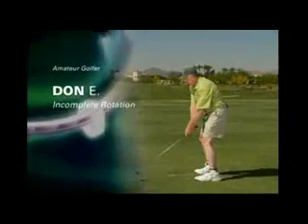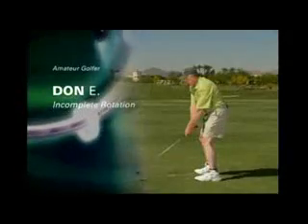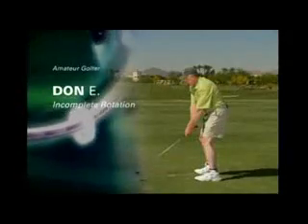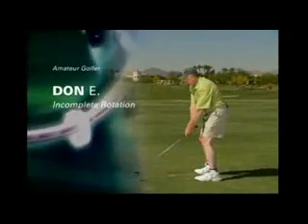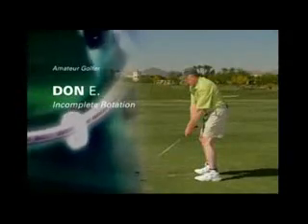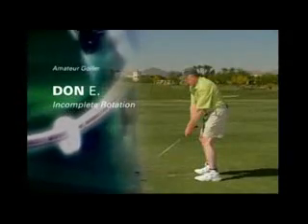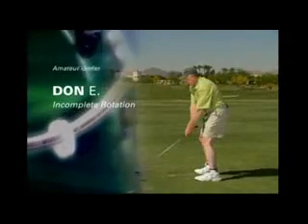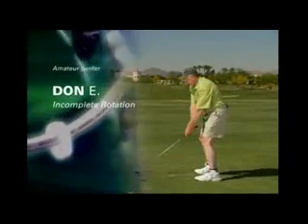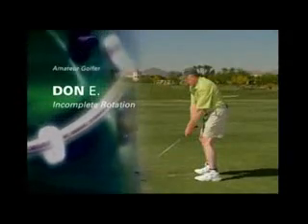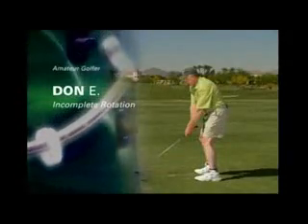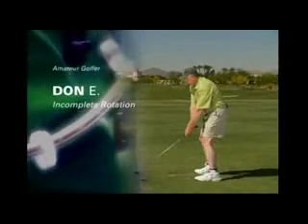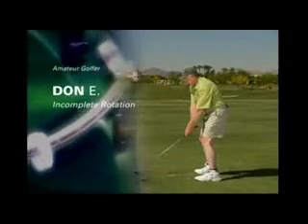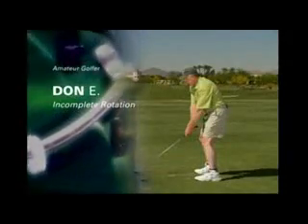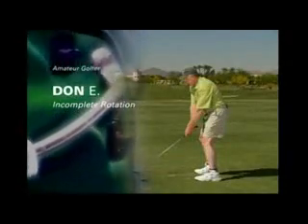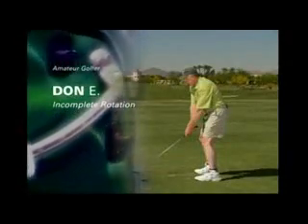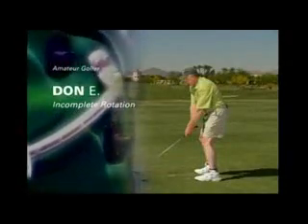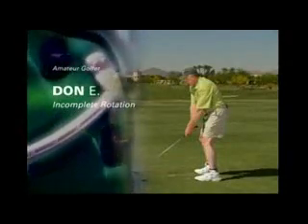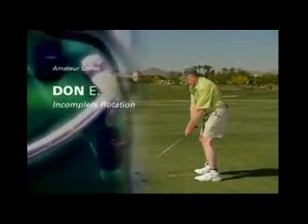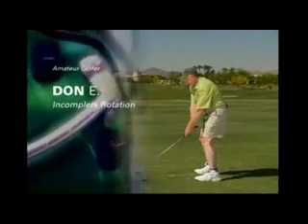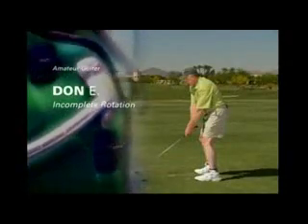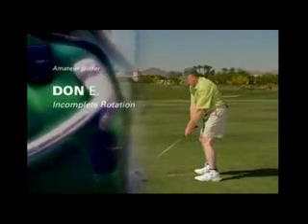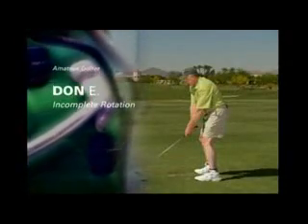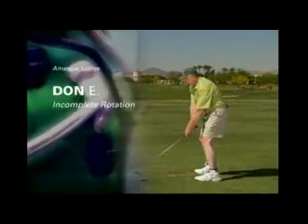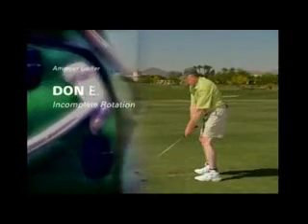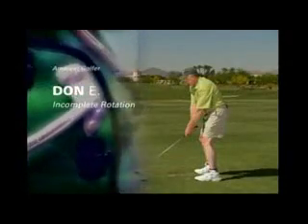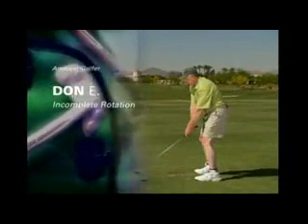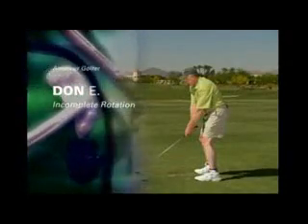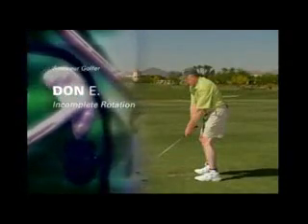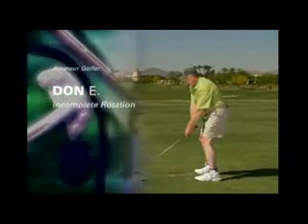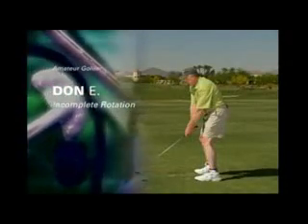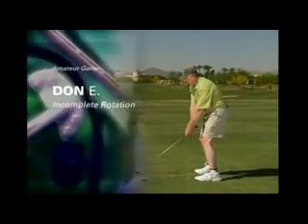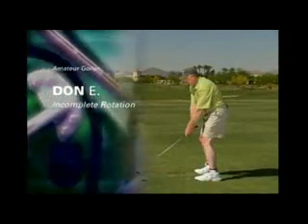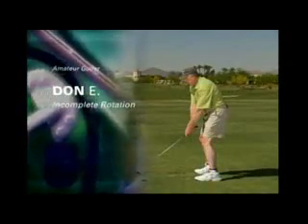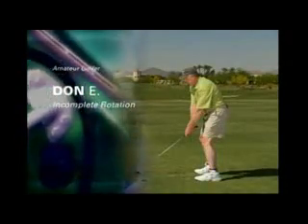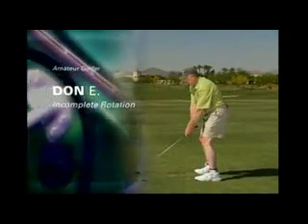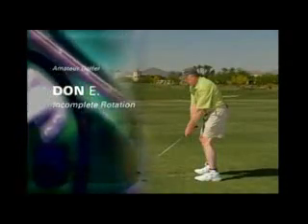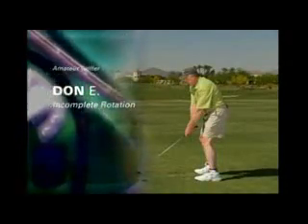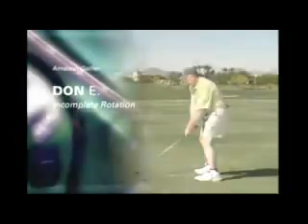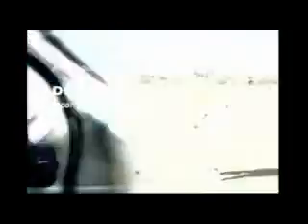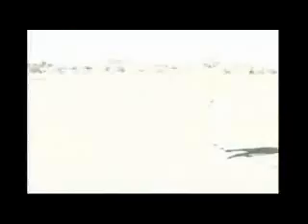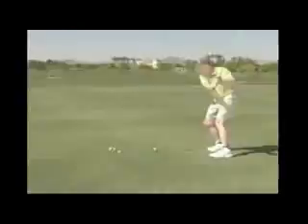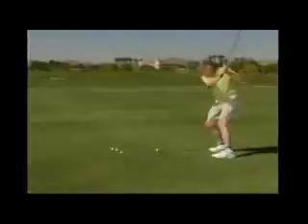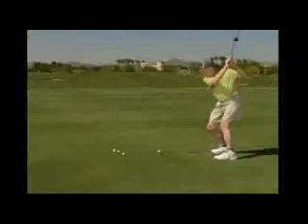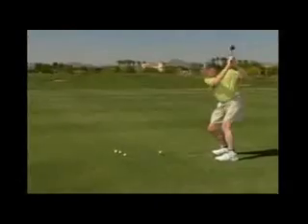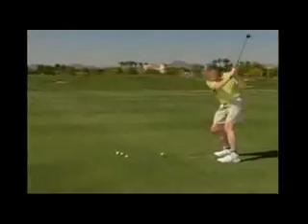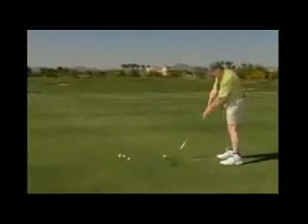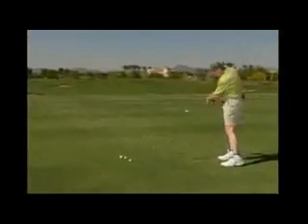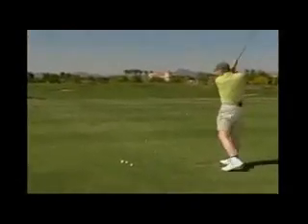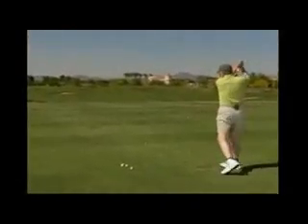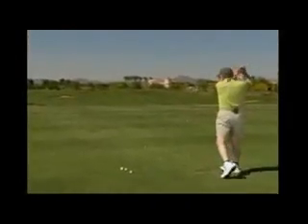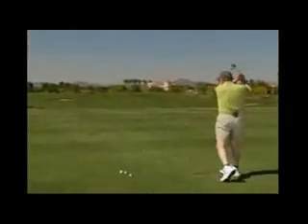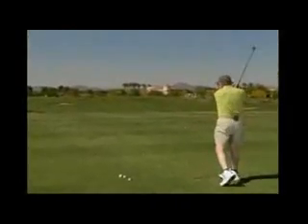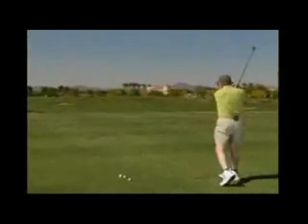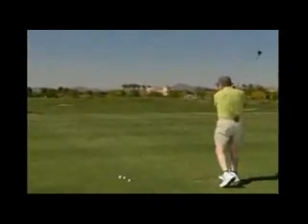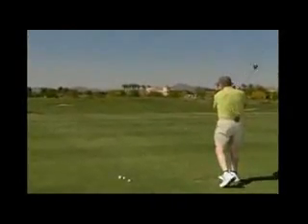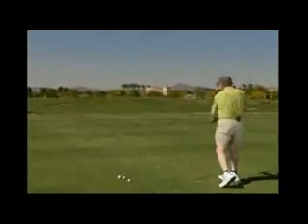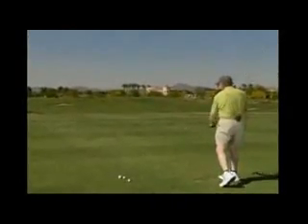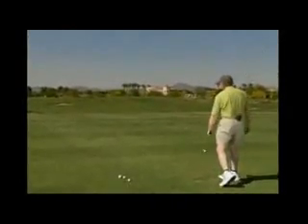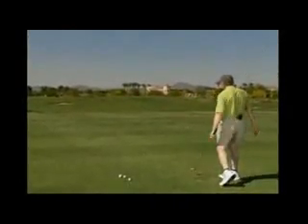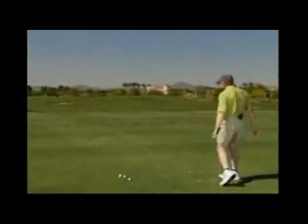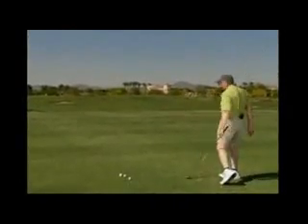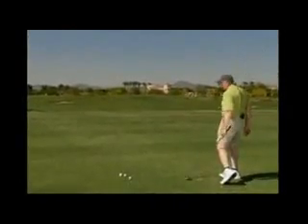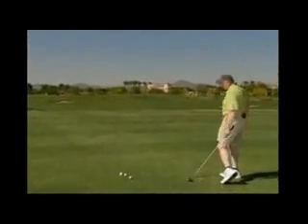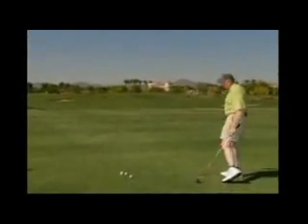Like a lot of golfers, Don lifts his arms in his backswing rather than turning on plane. He hits a weak fade as a result.